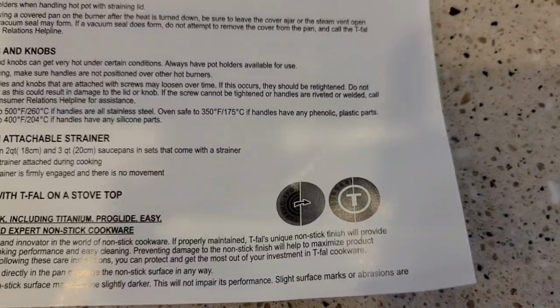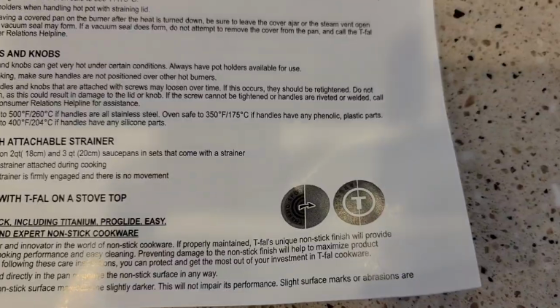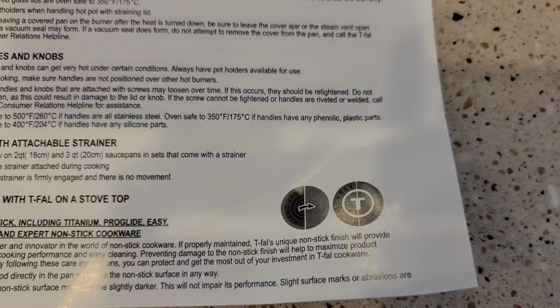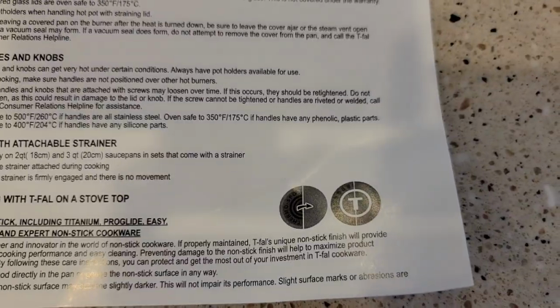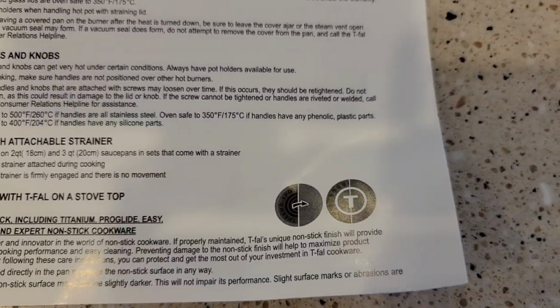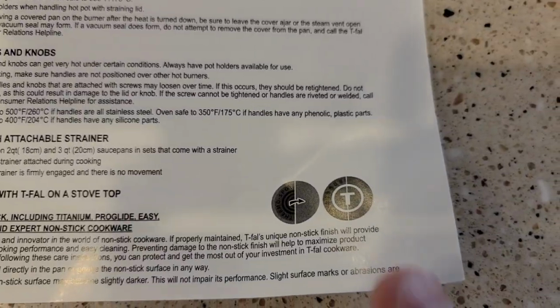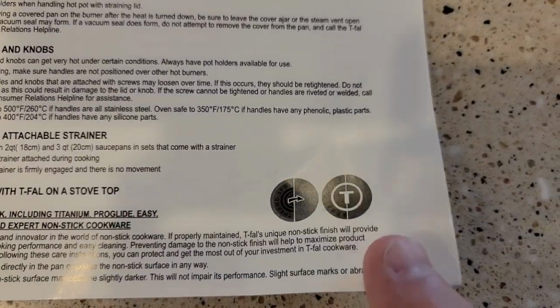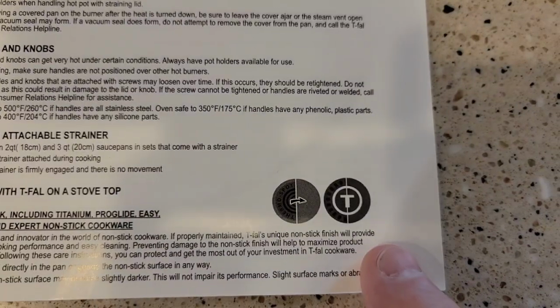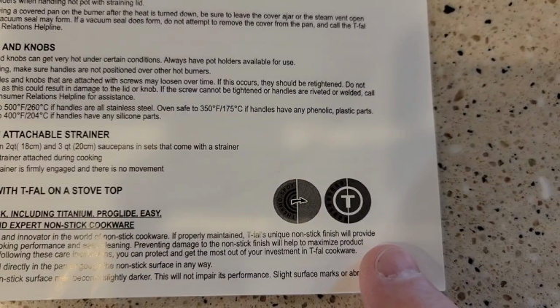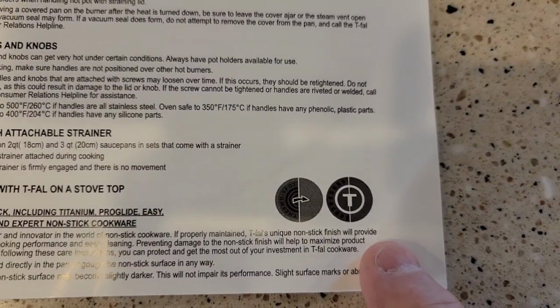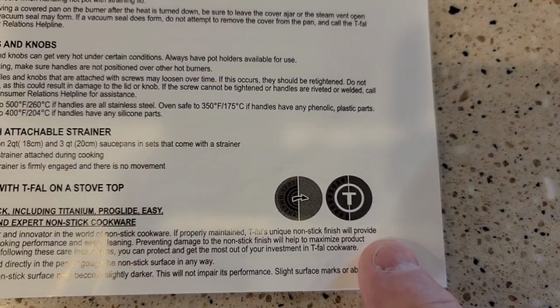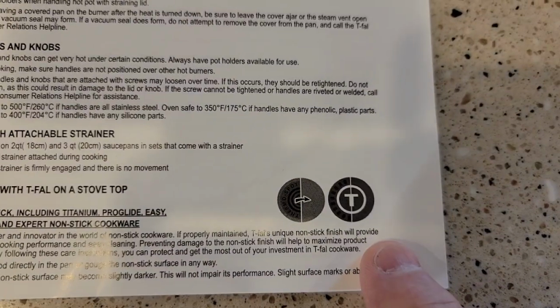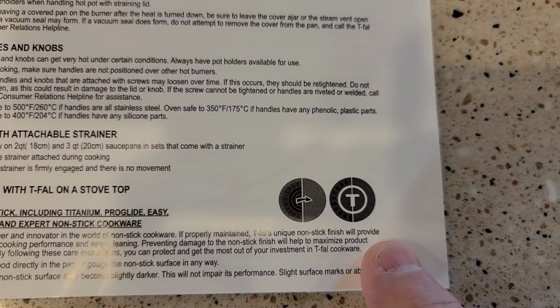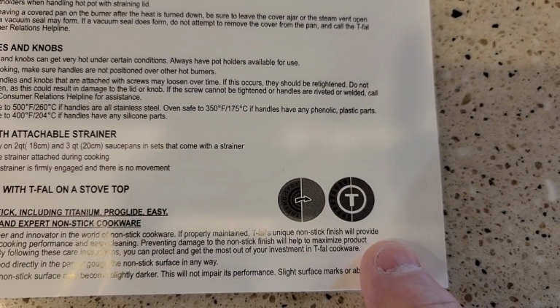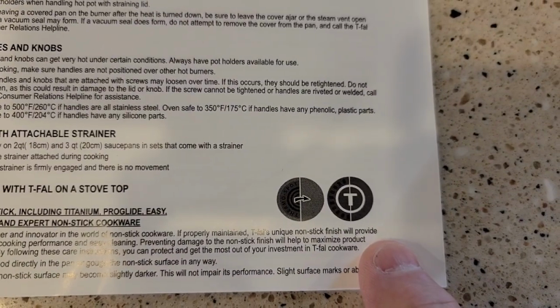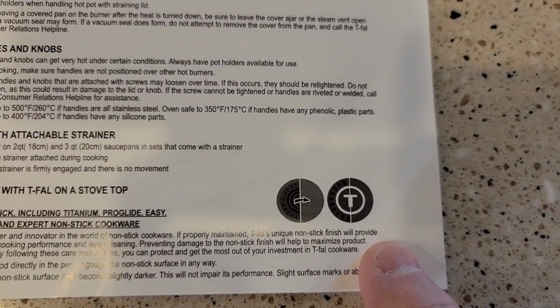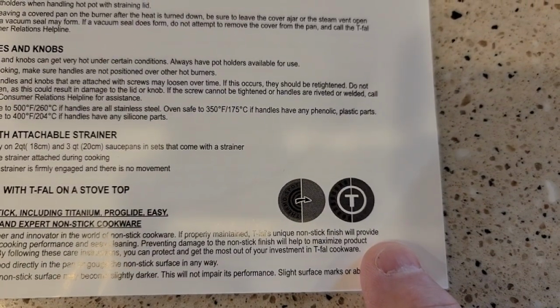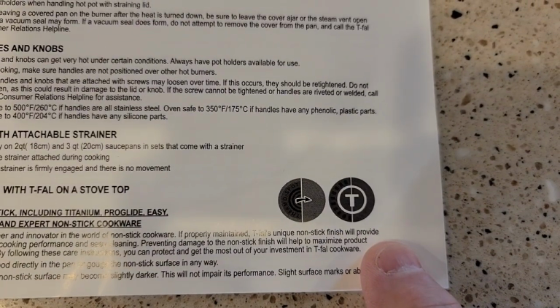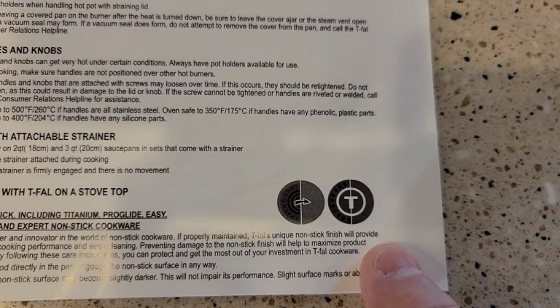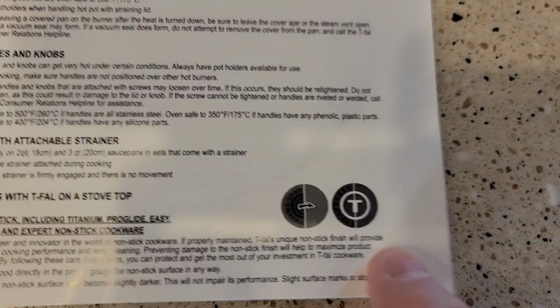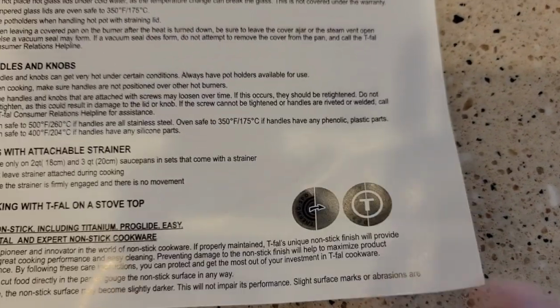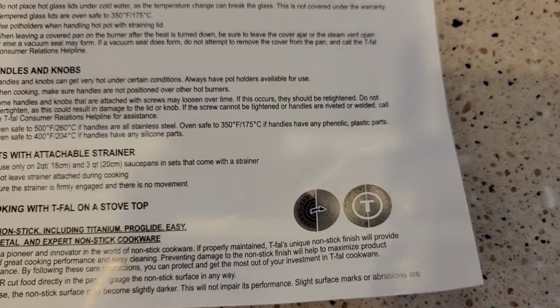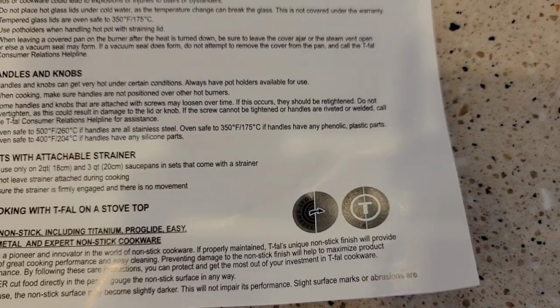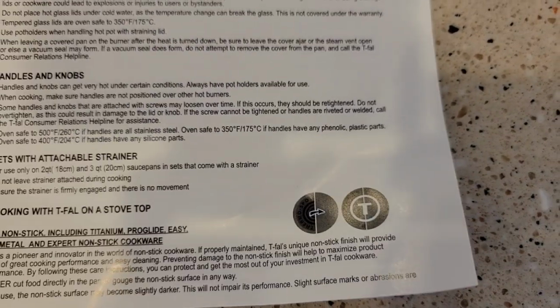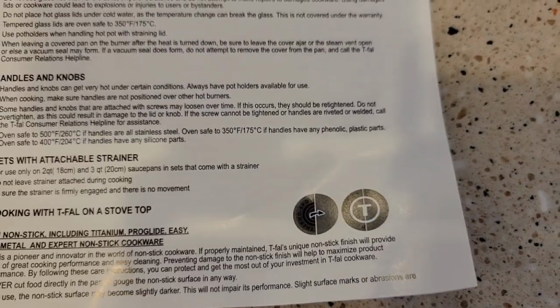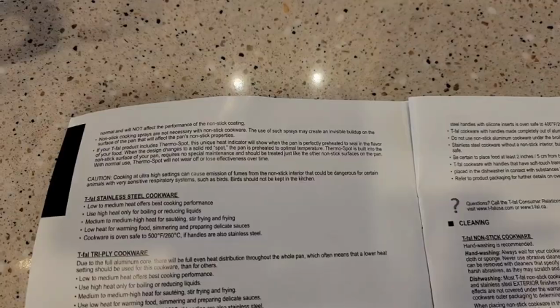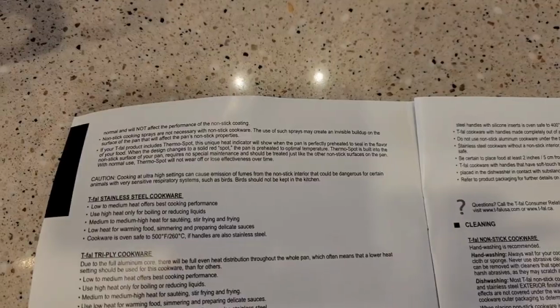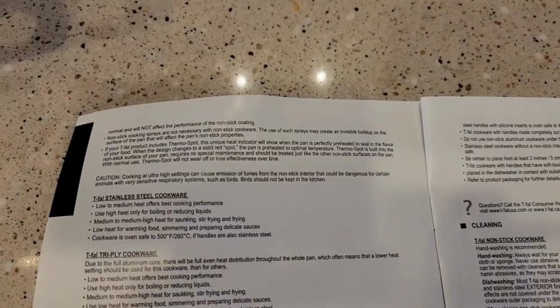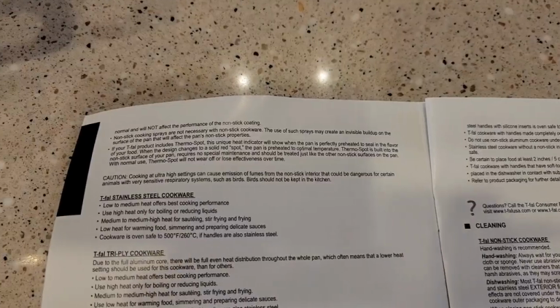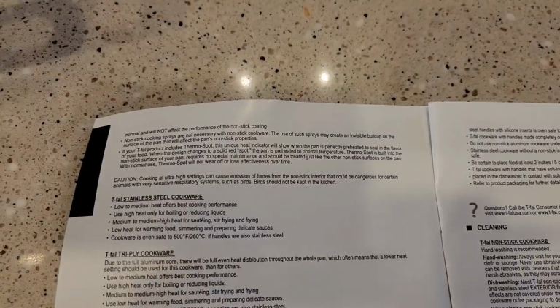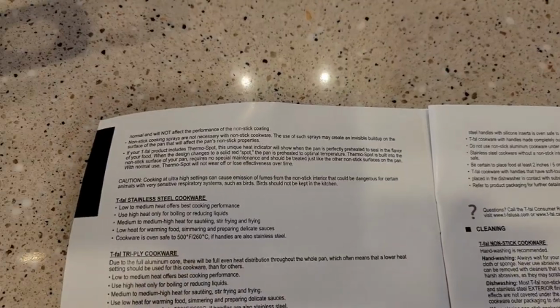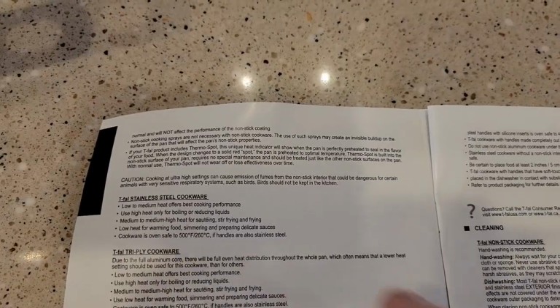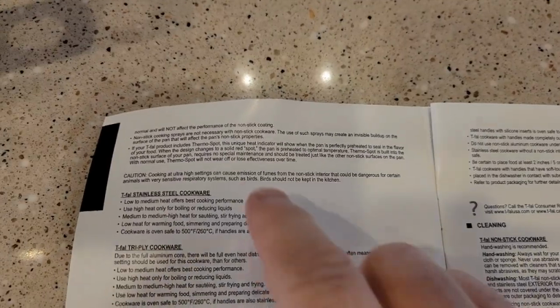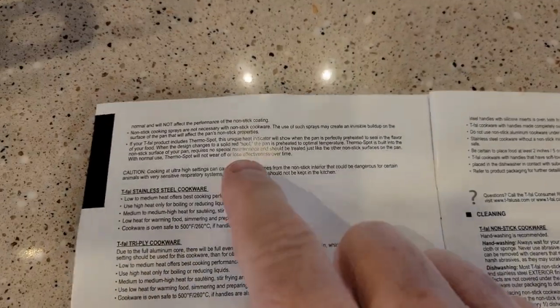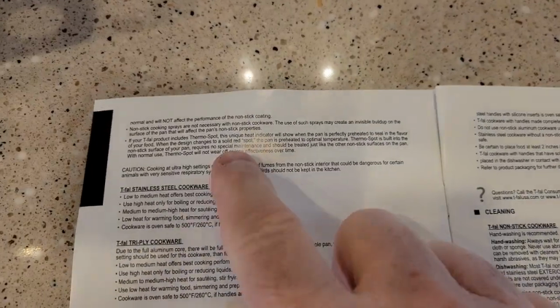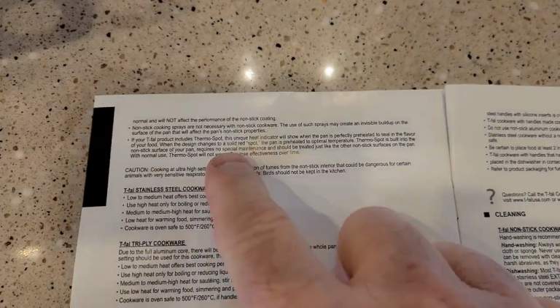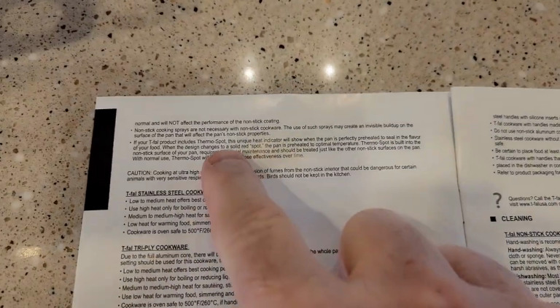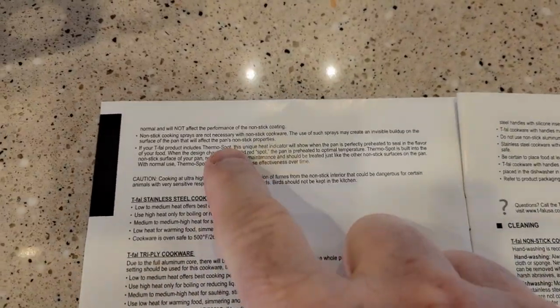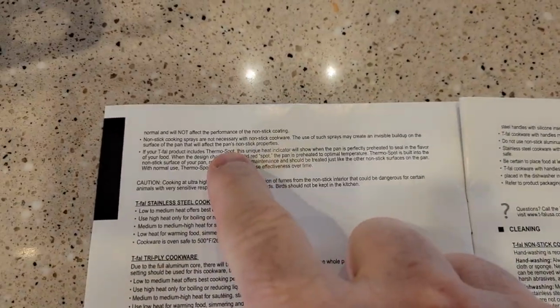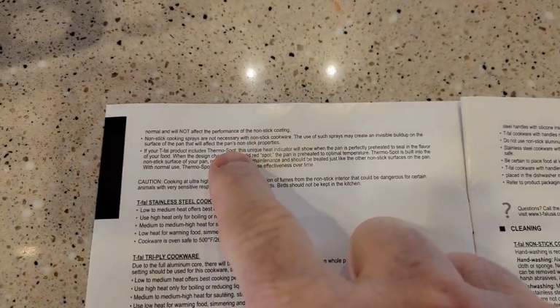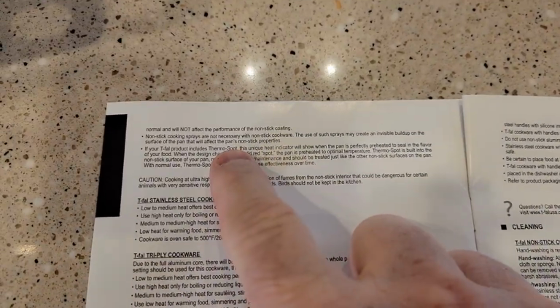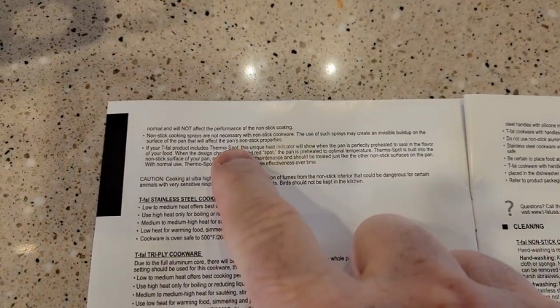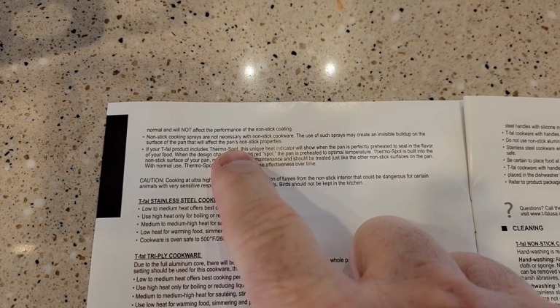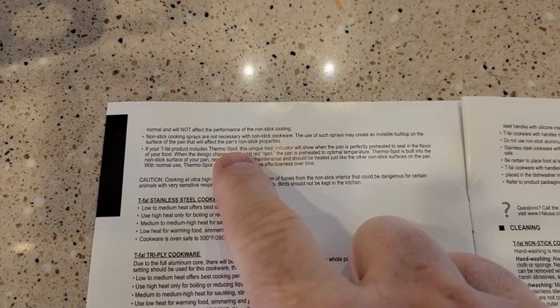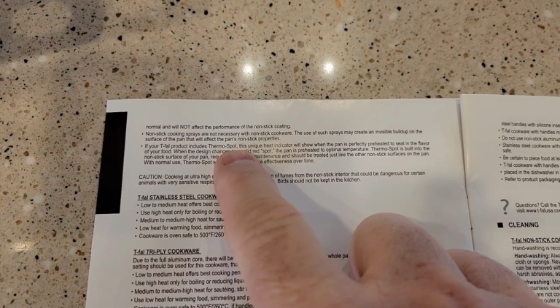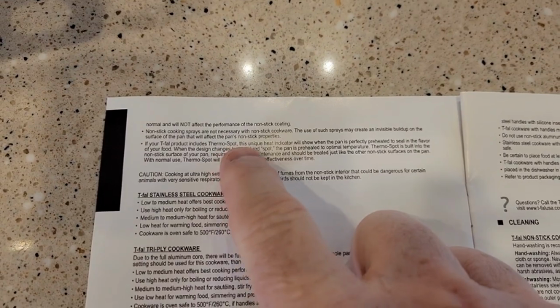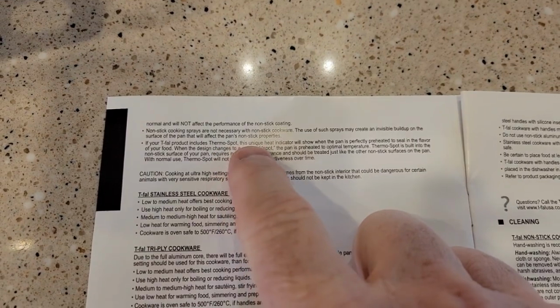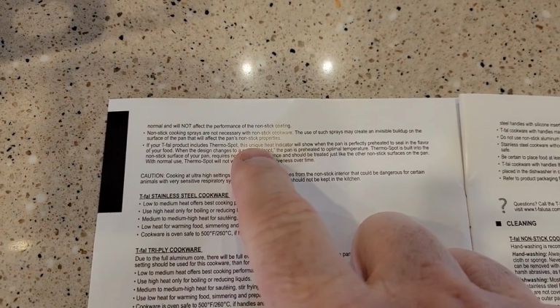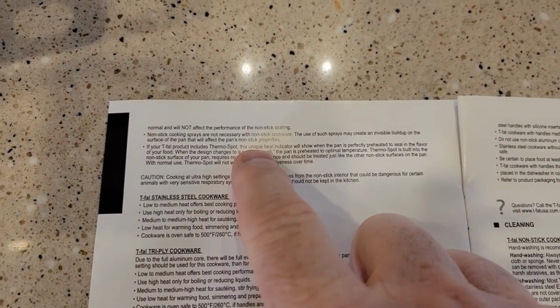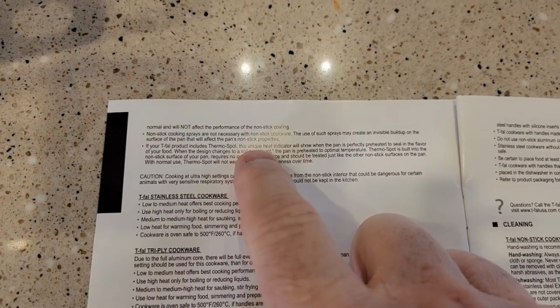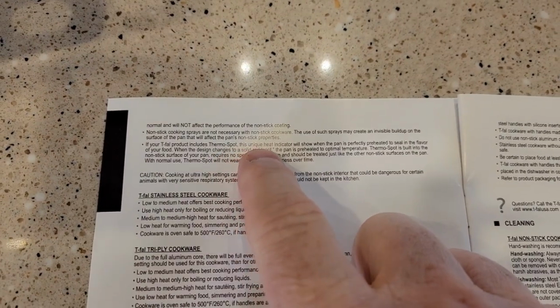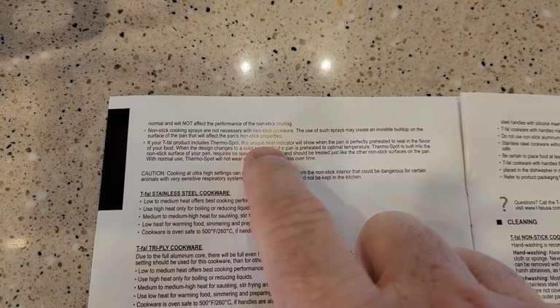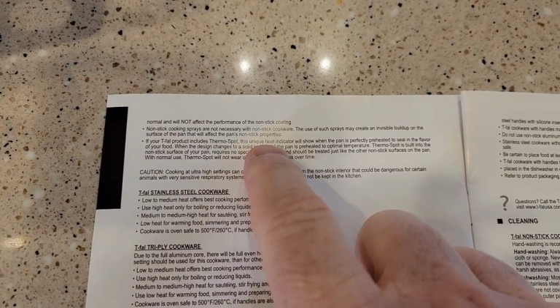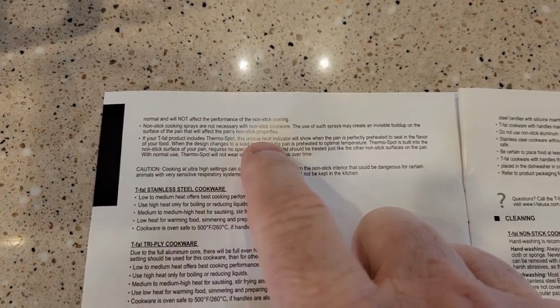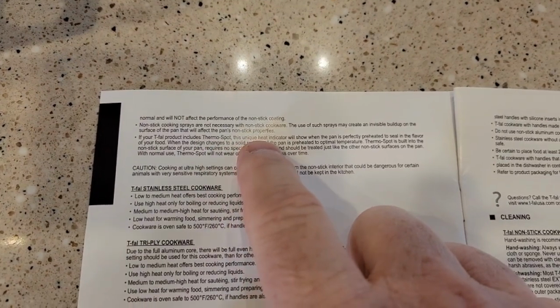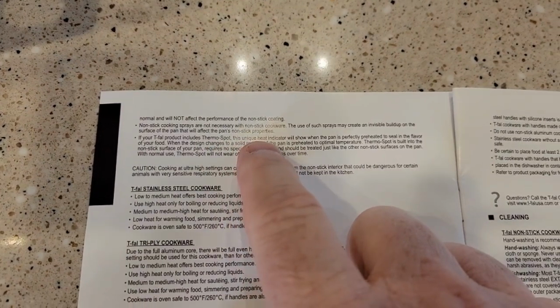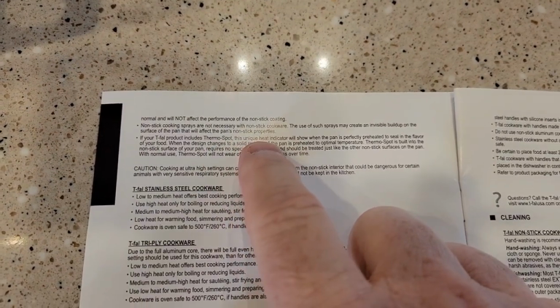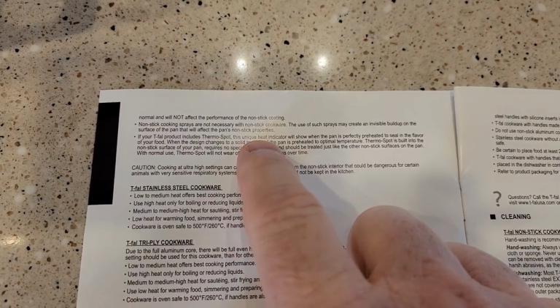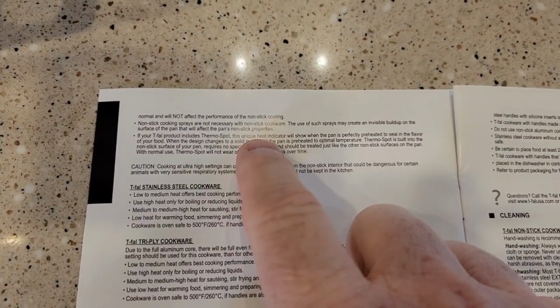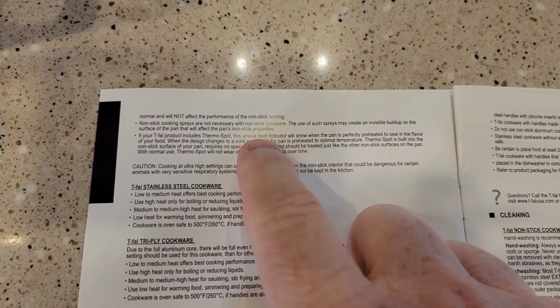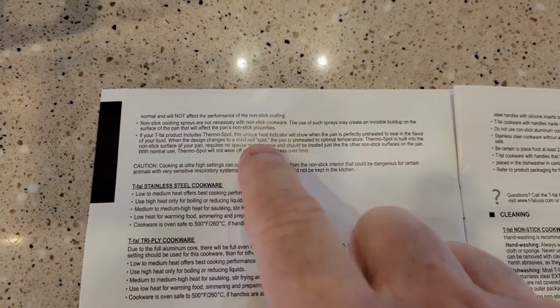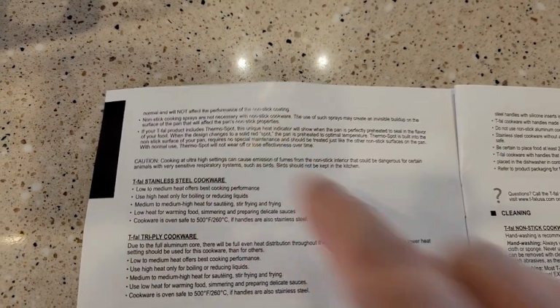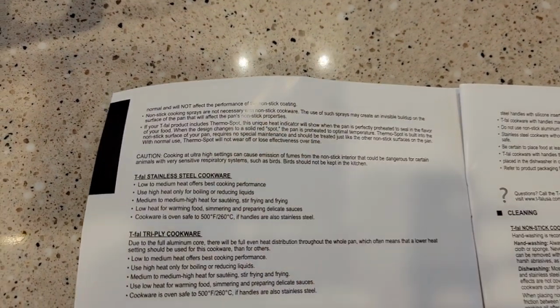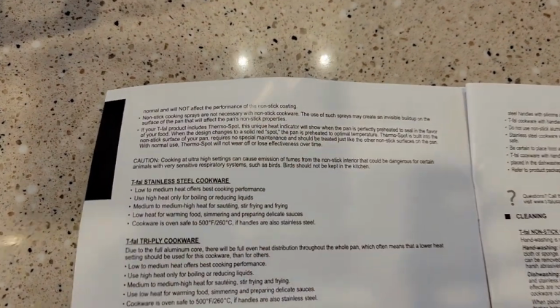The T is going to stay there, but those little lines are going to go away. The manual gives a description of that — this is called the Thermal Spot Unique Heat Indicator.